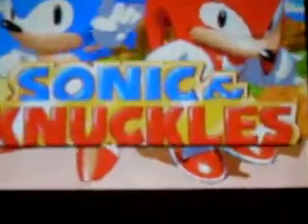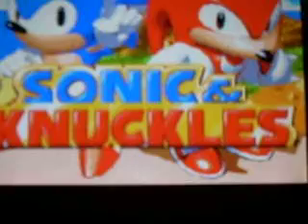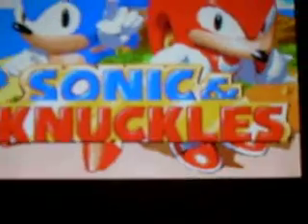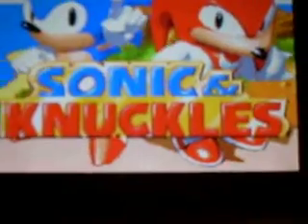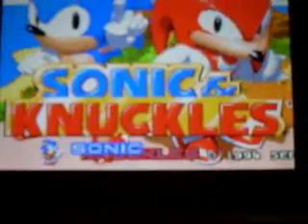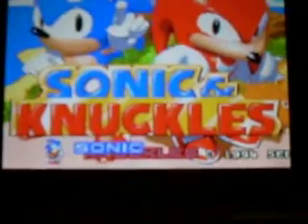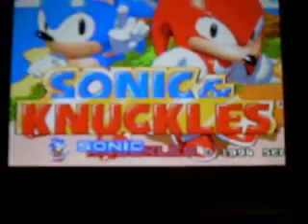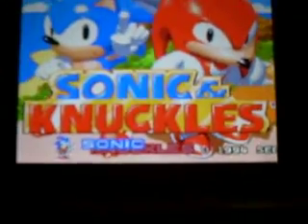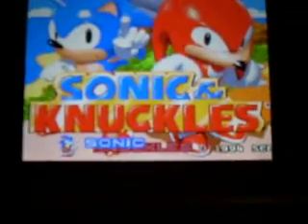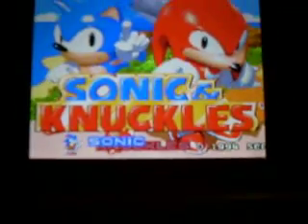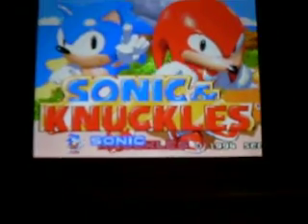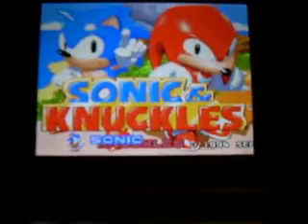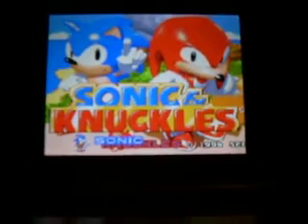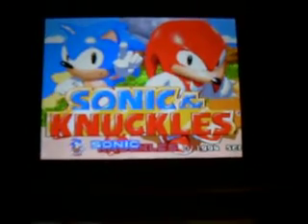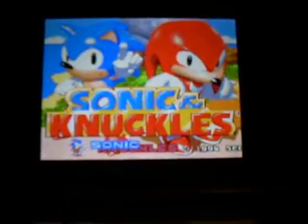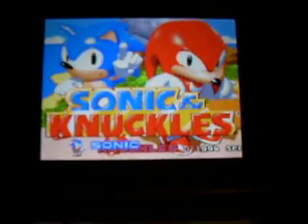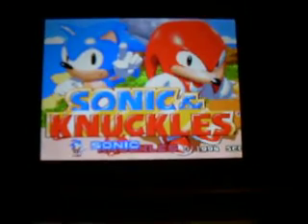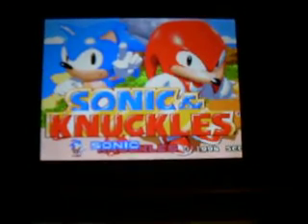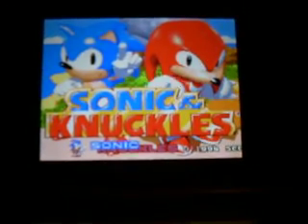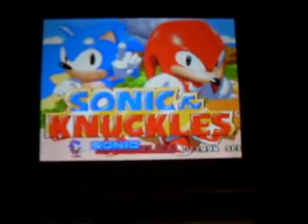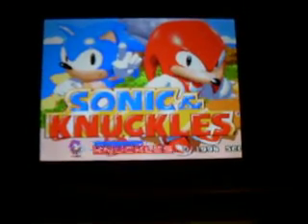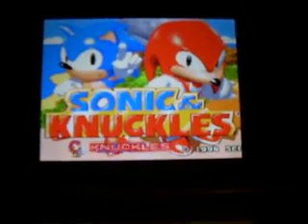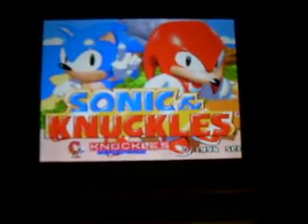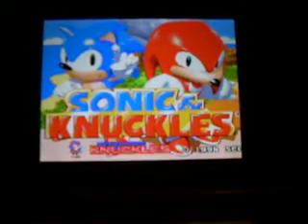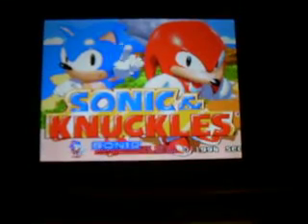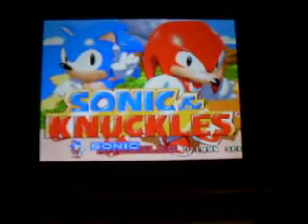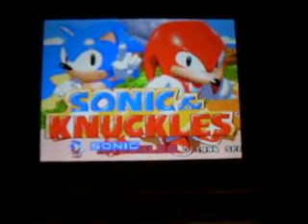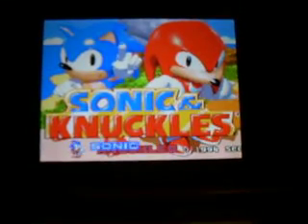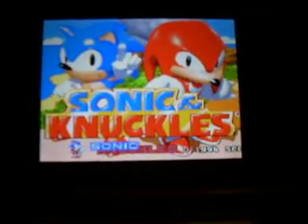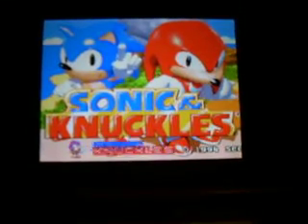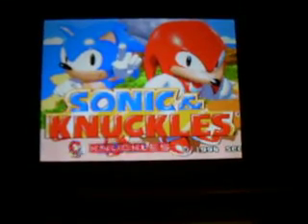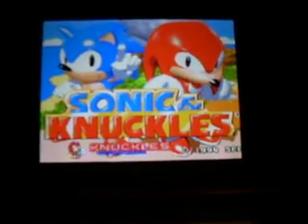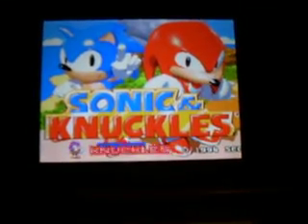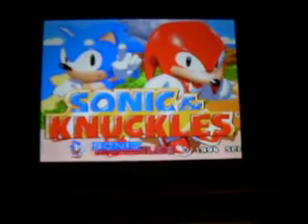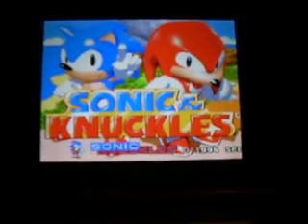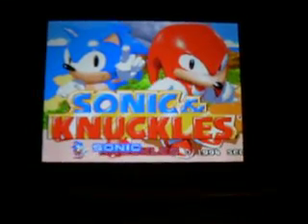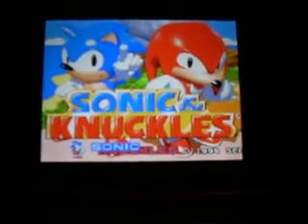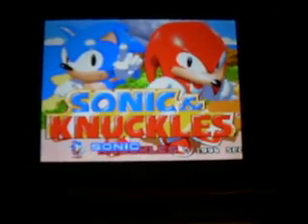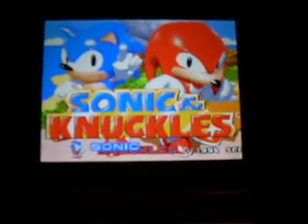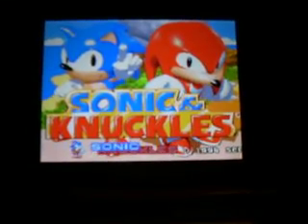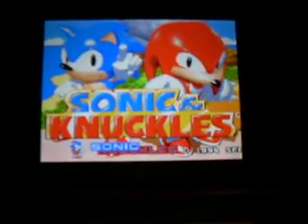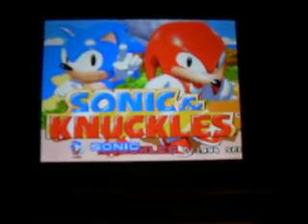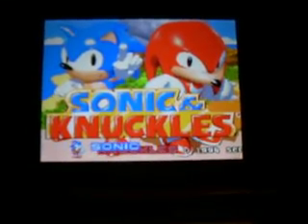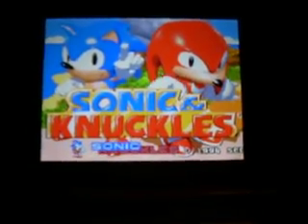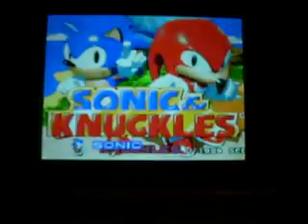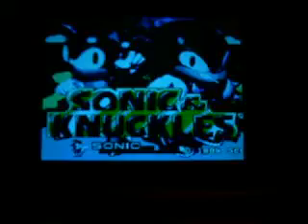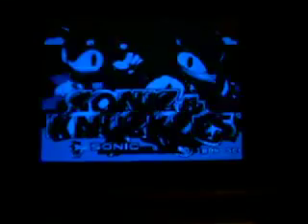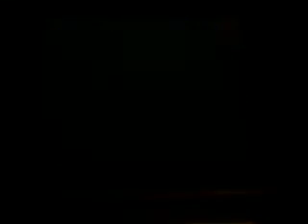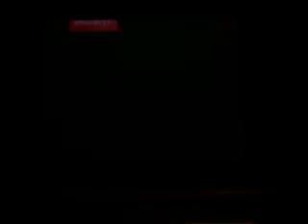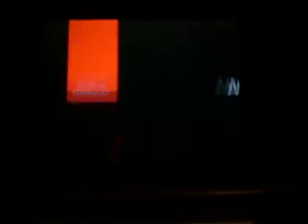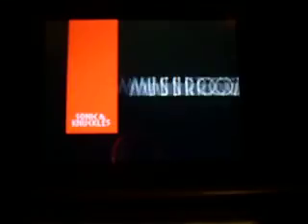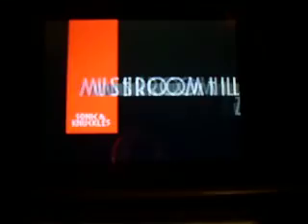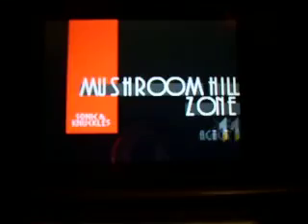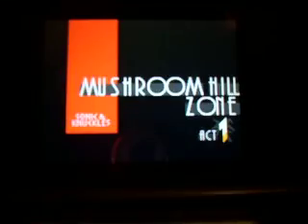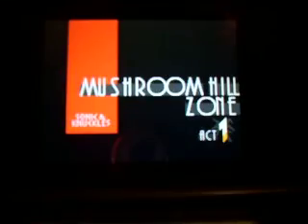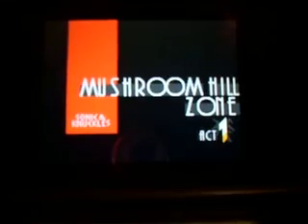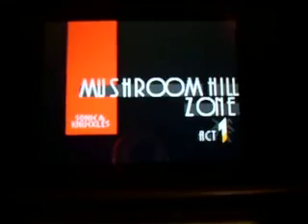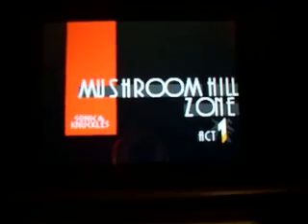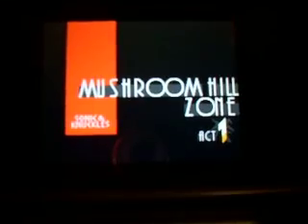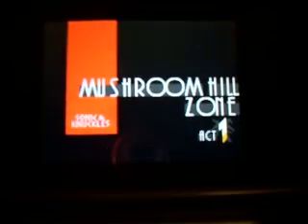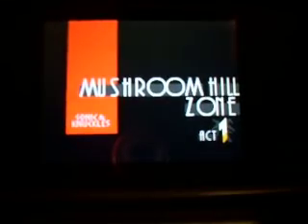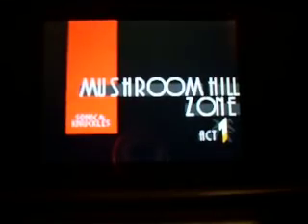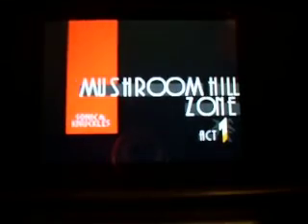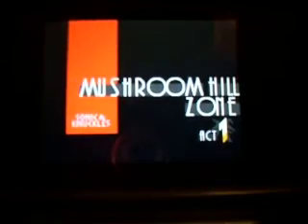All games run at full speed. This emulator works better than the Super NES emulator.